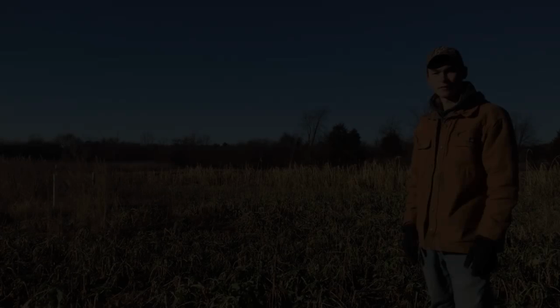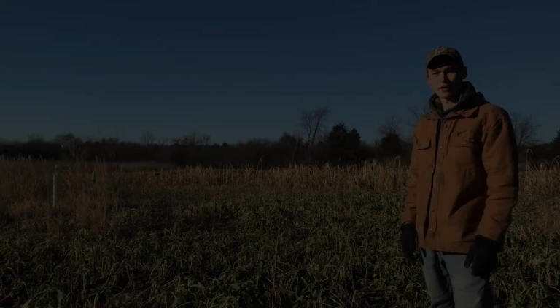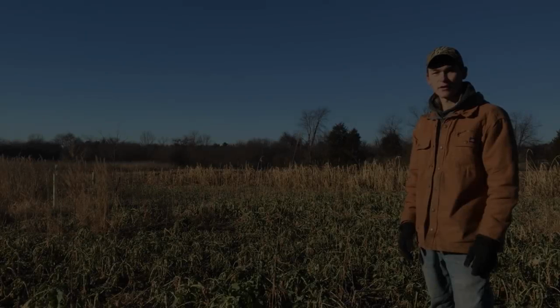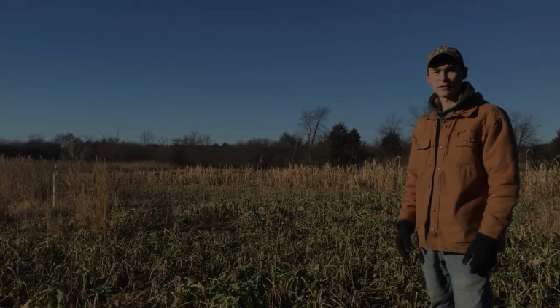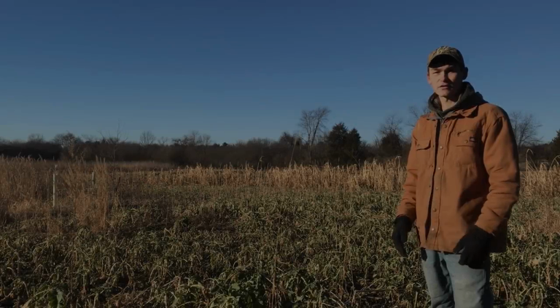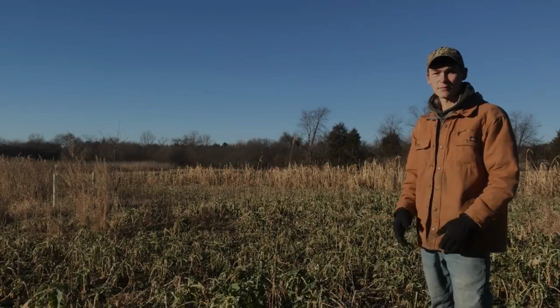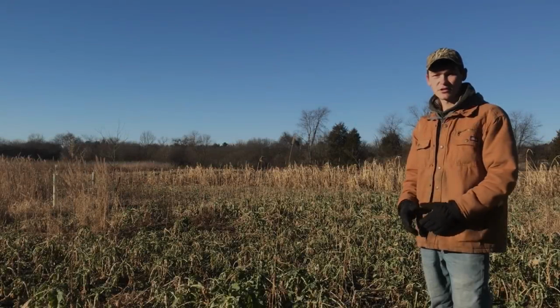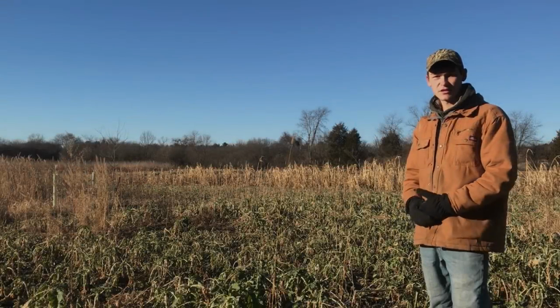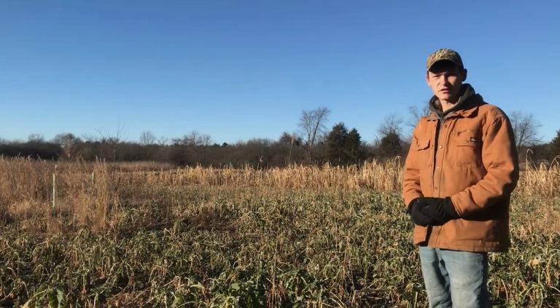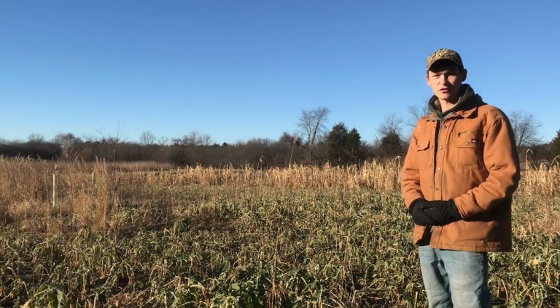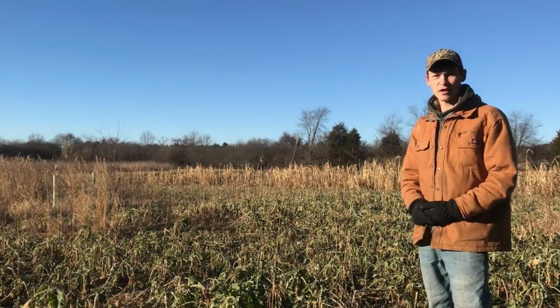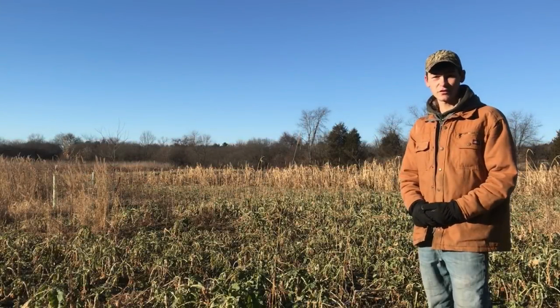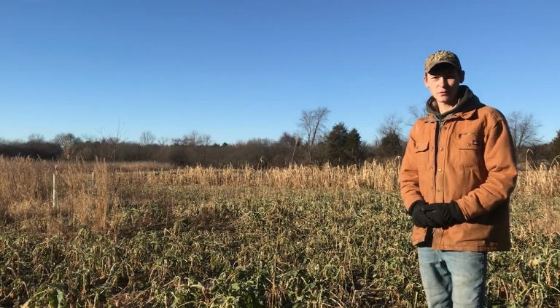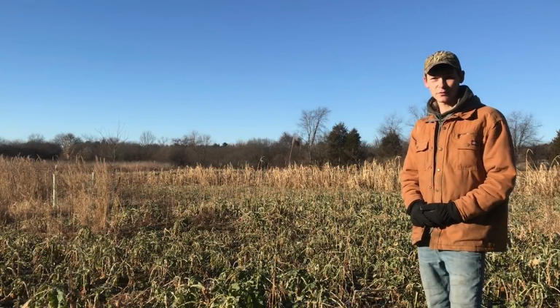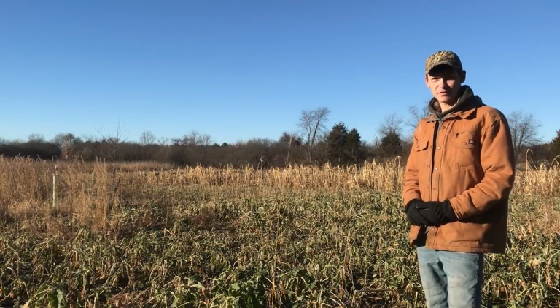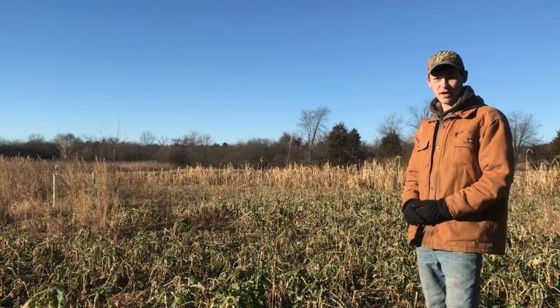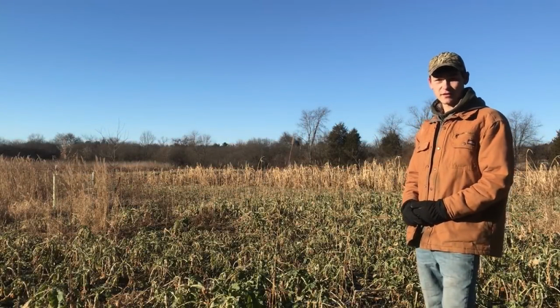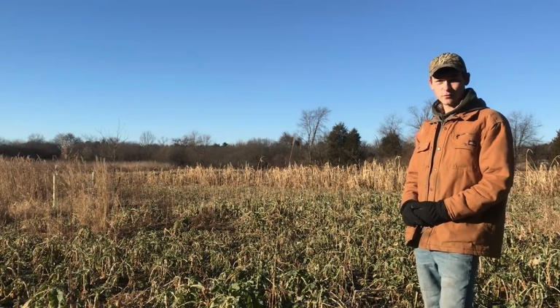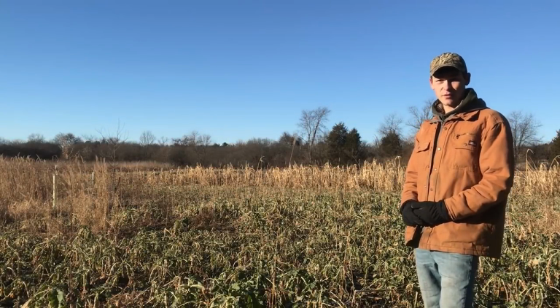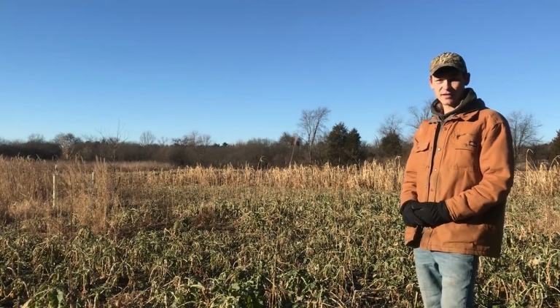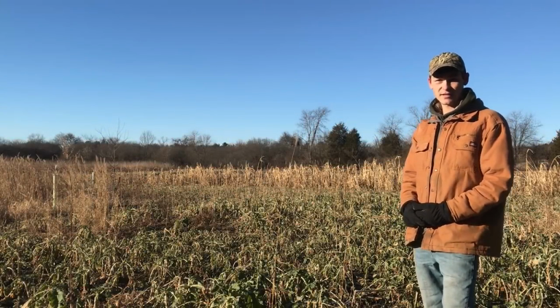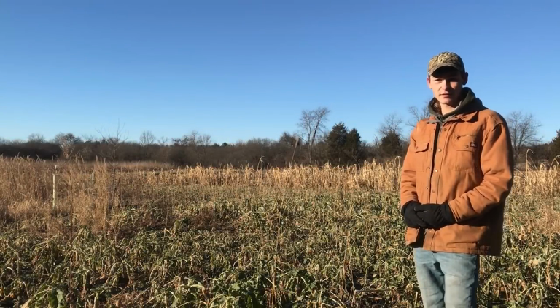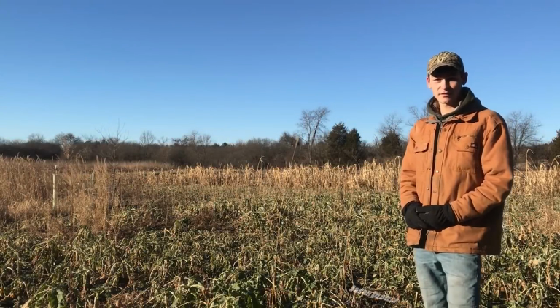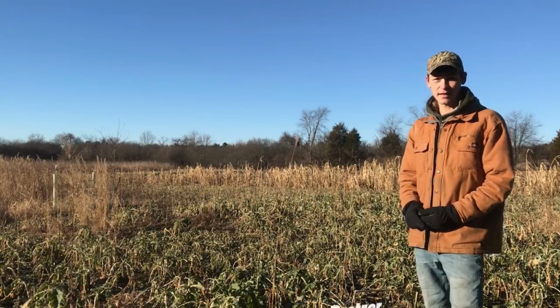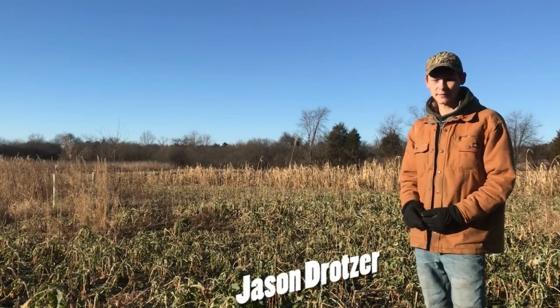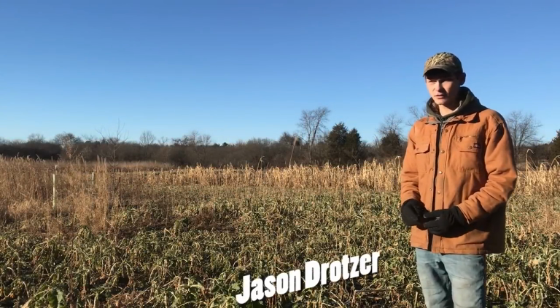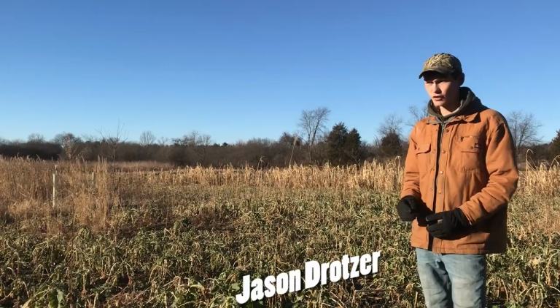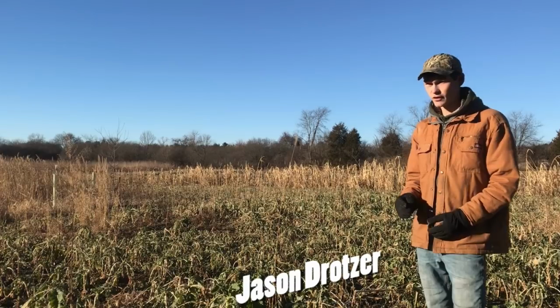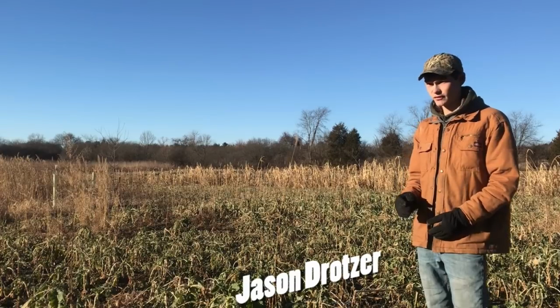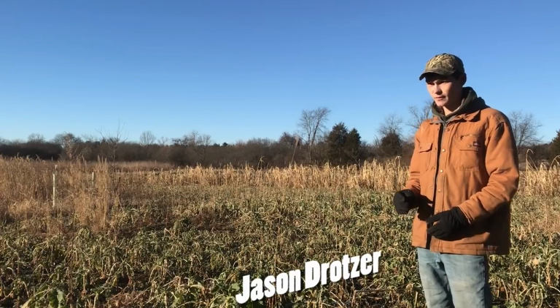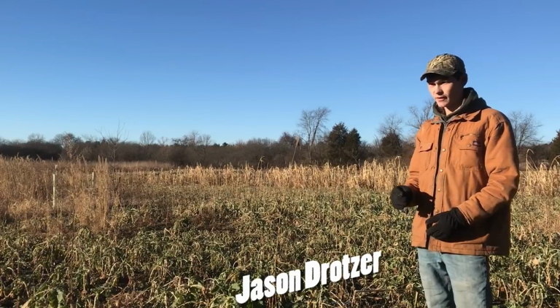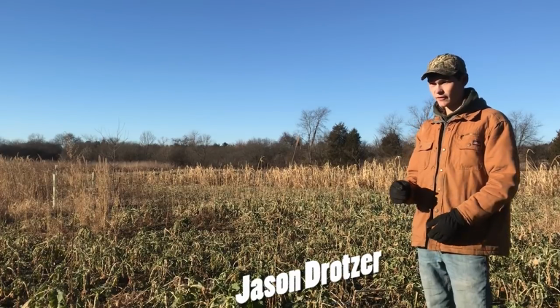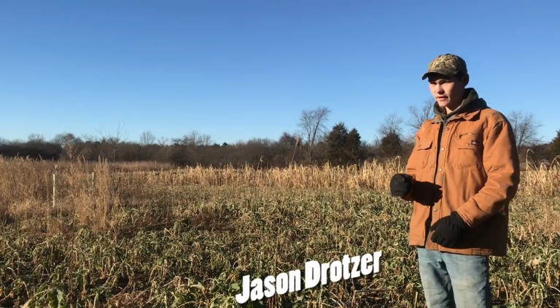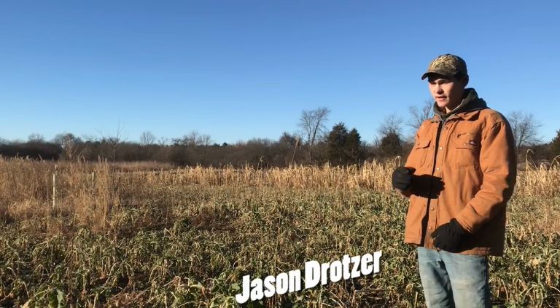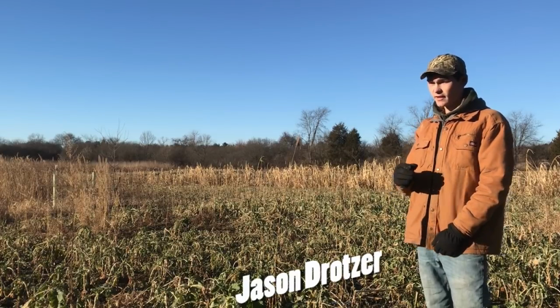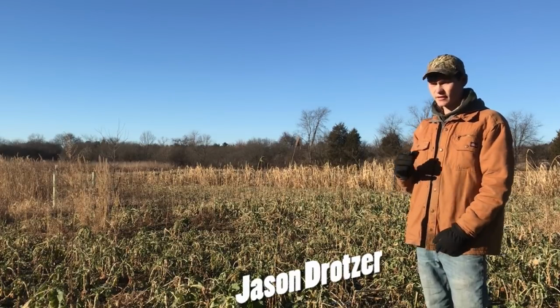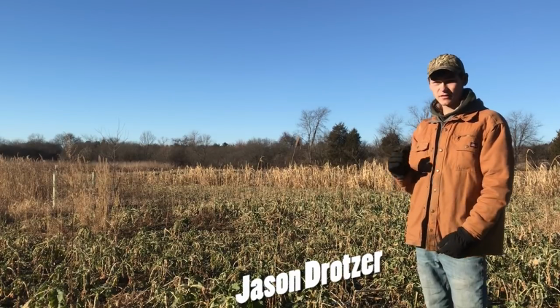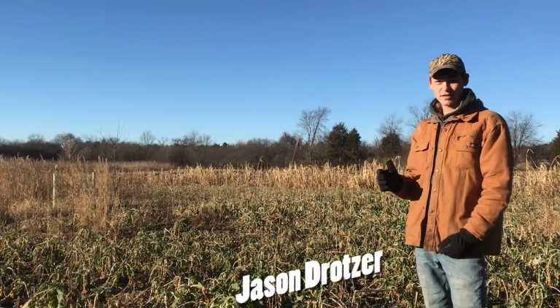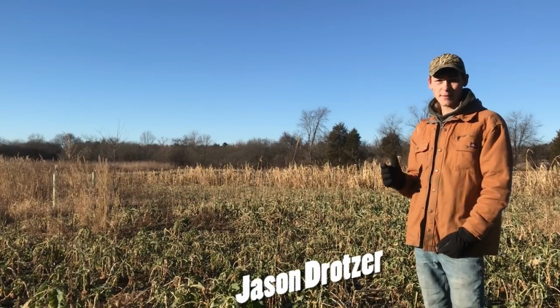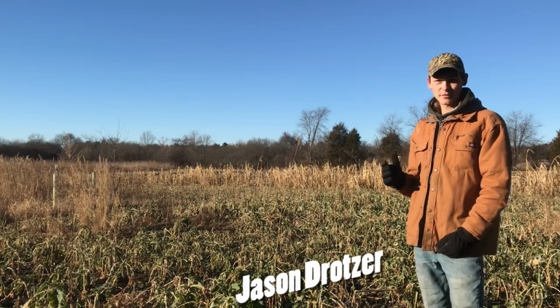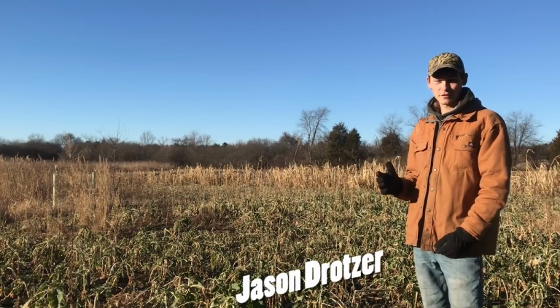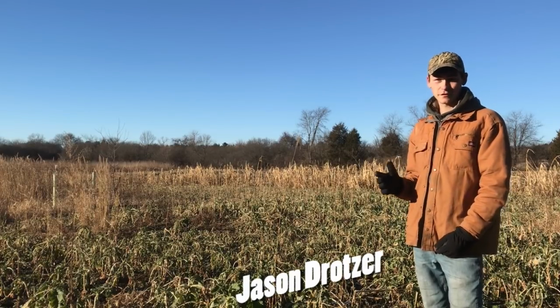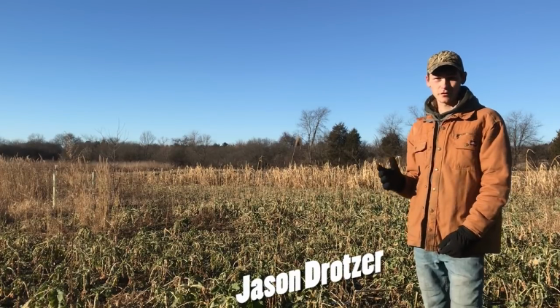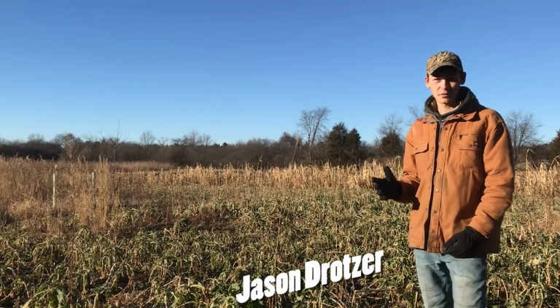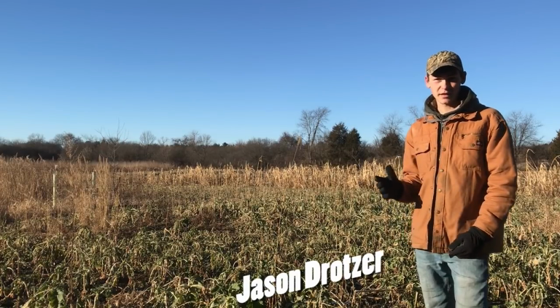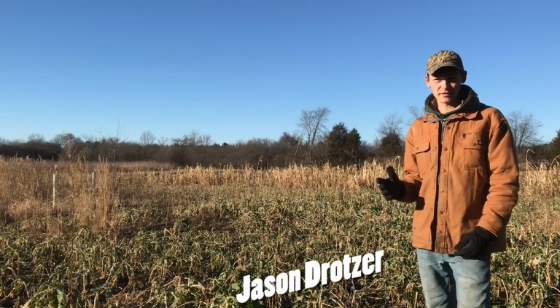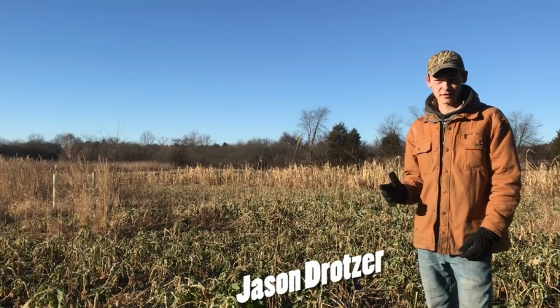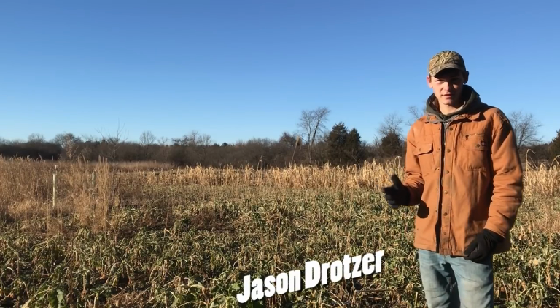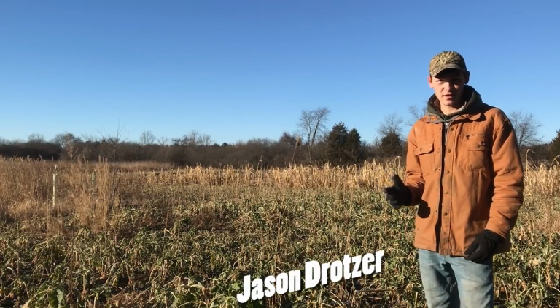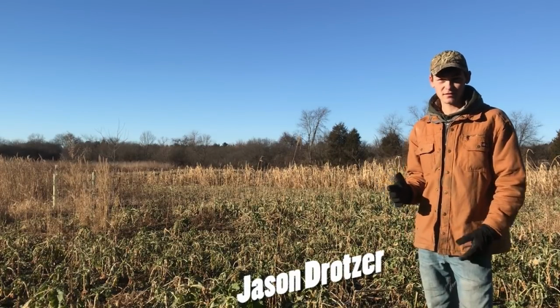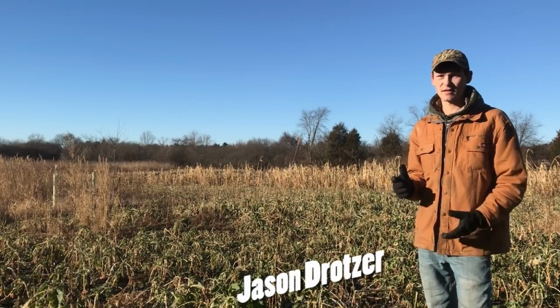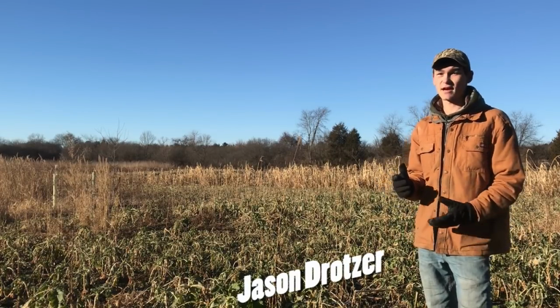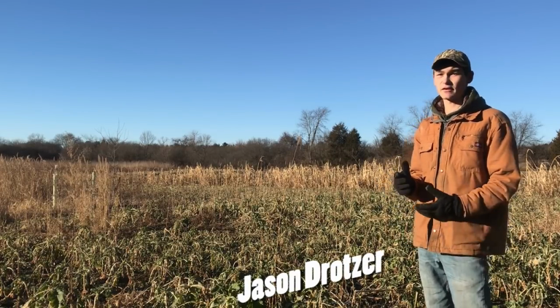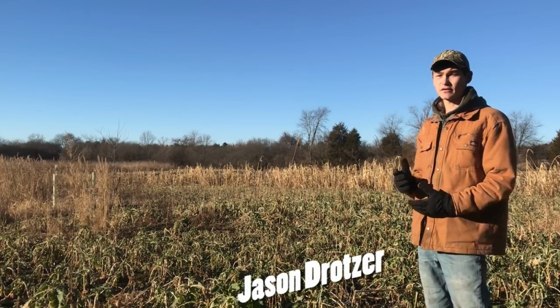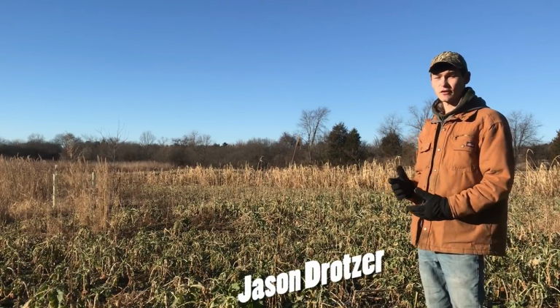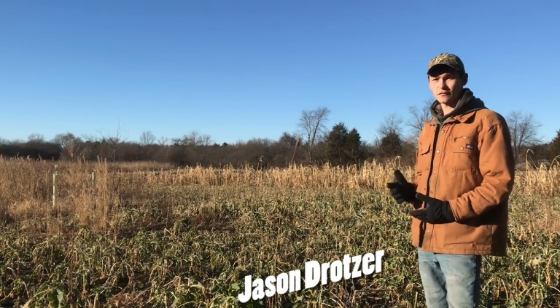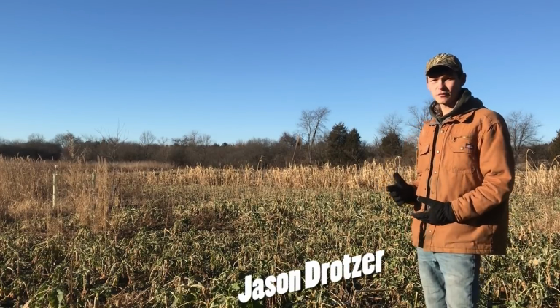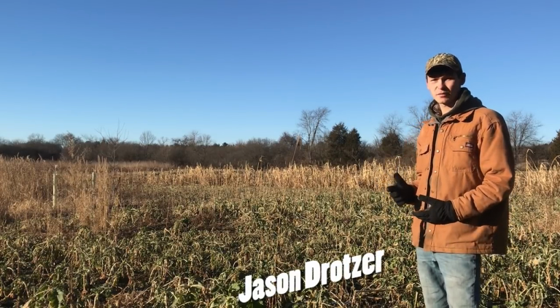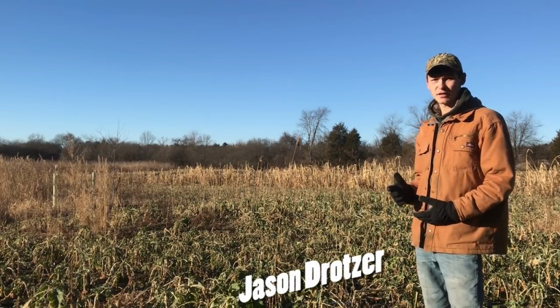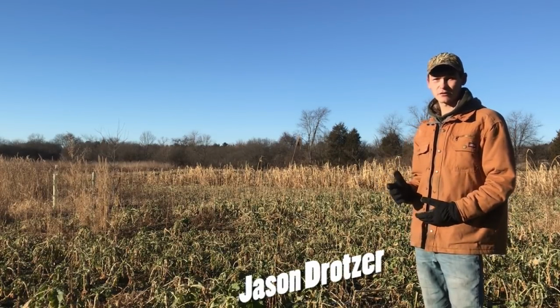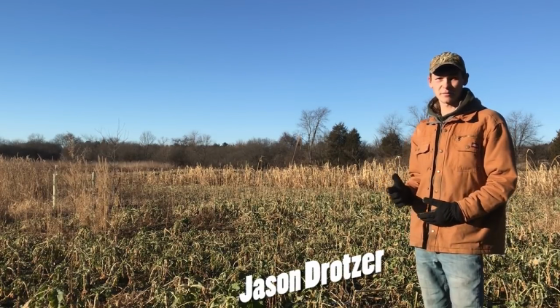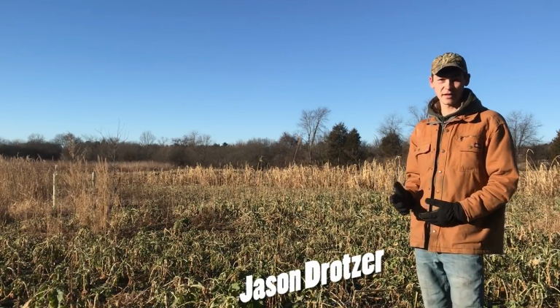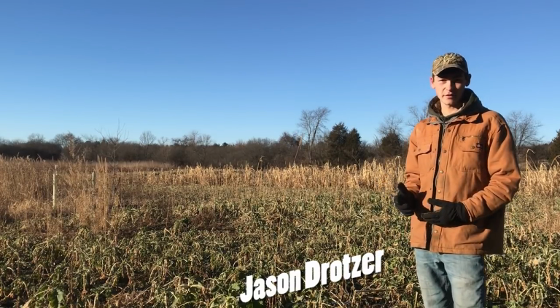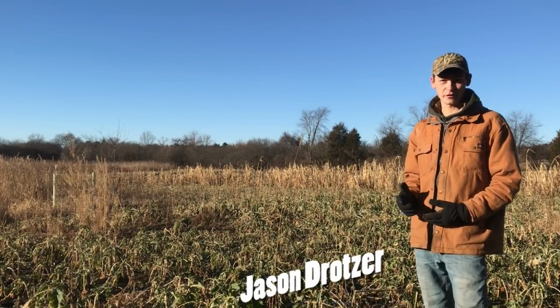I'm Jason Draco with Wisconsin Whitetail, and today I'm going to talk to you about steps to food plot success and how to start food plots for beginners.